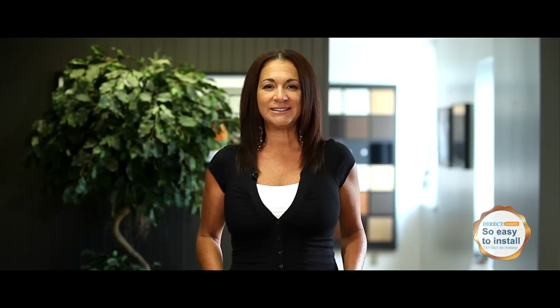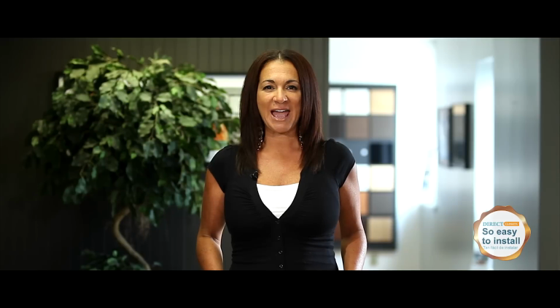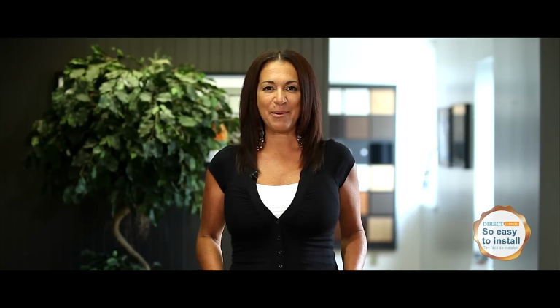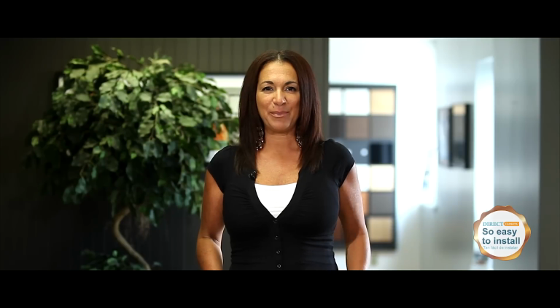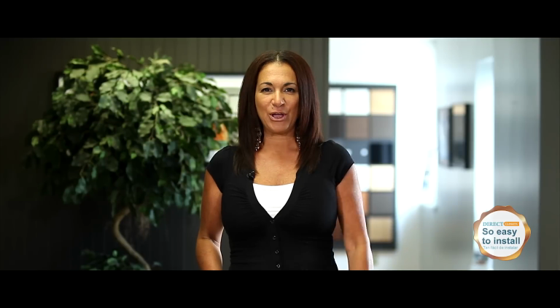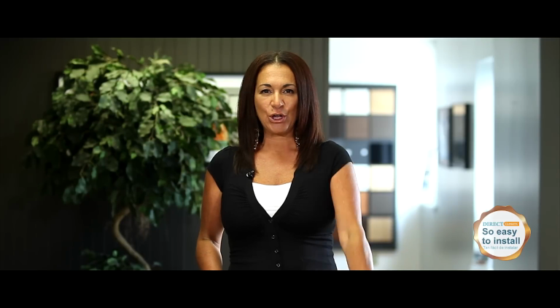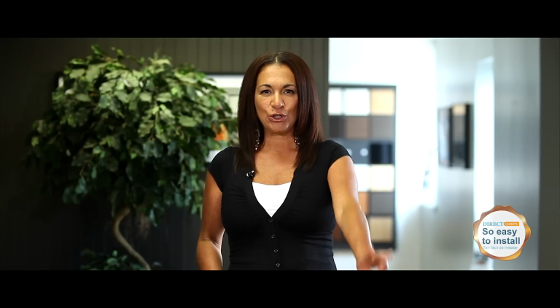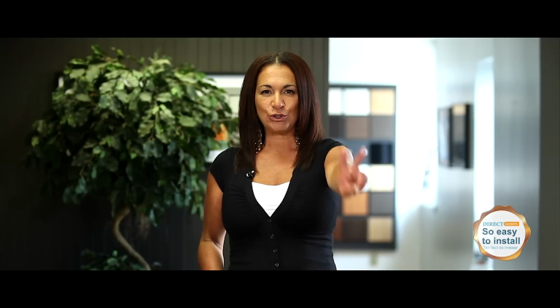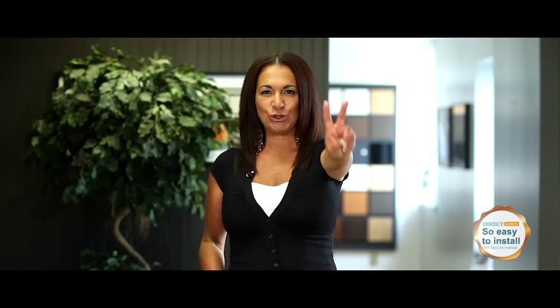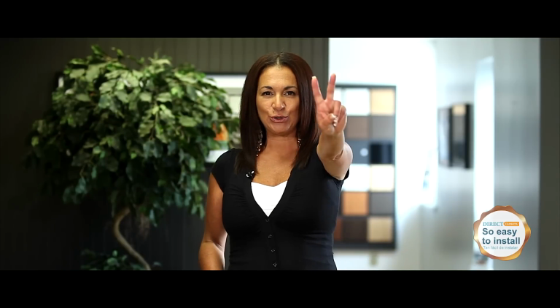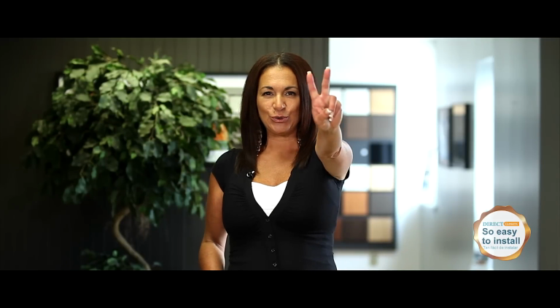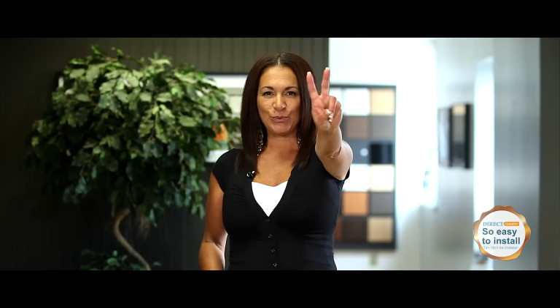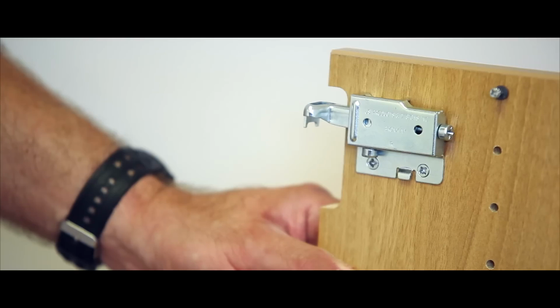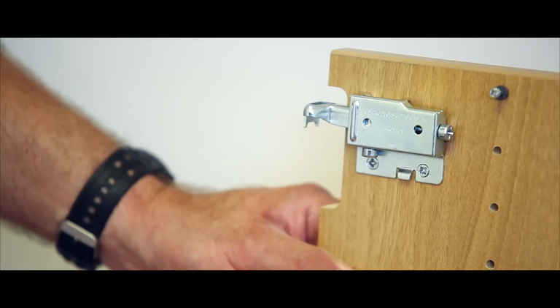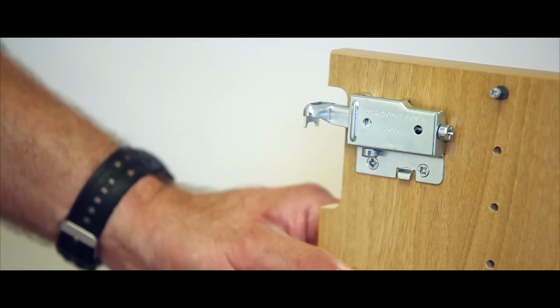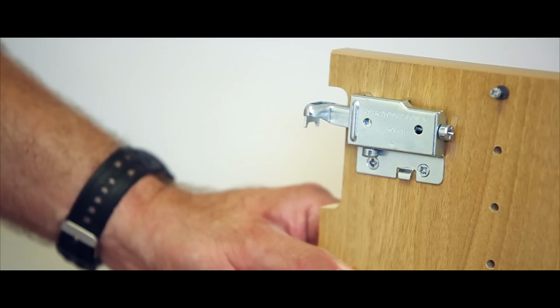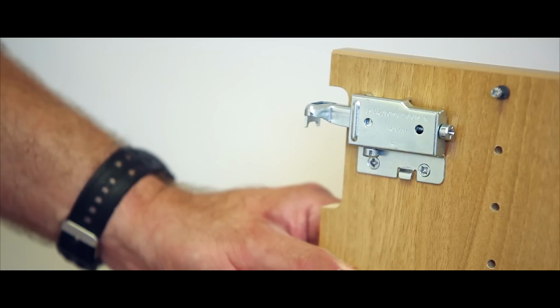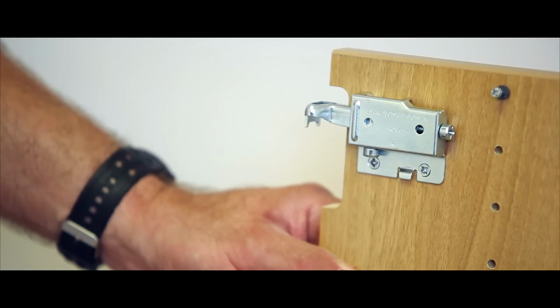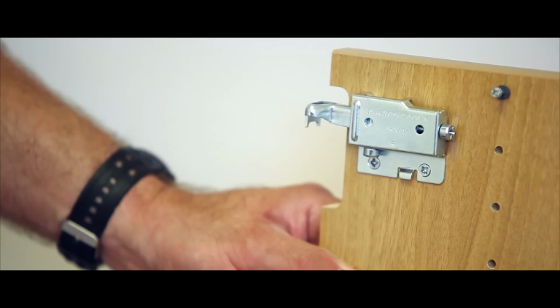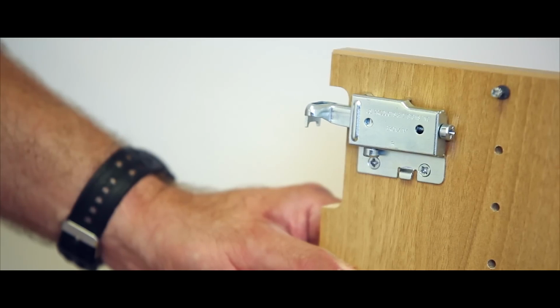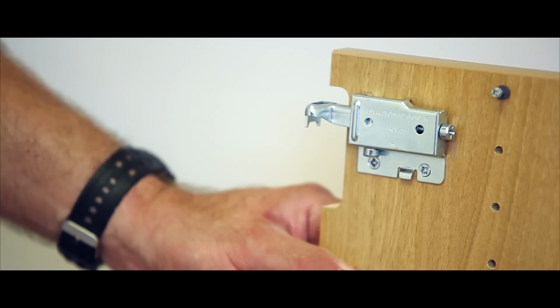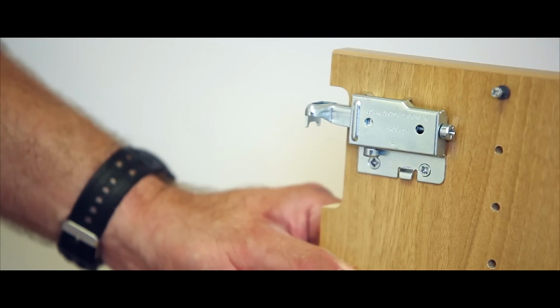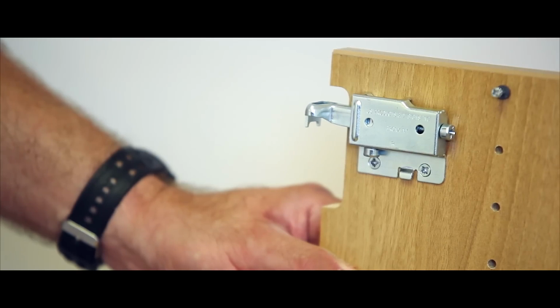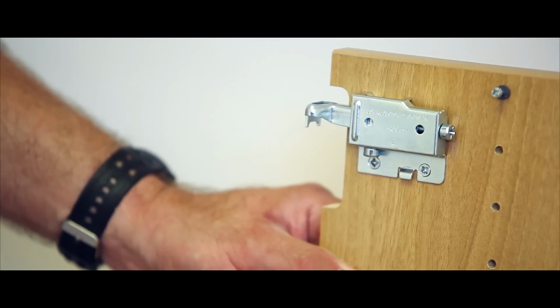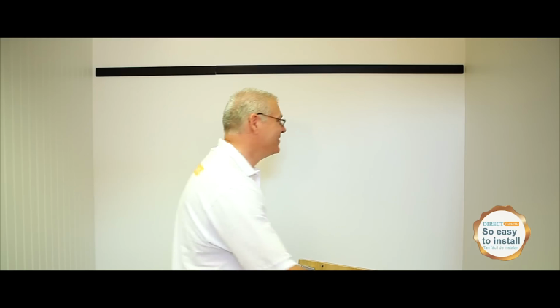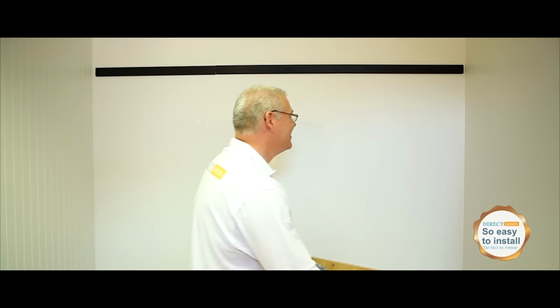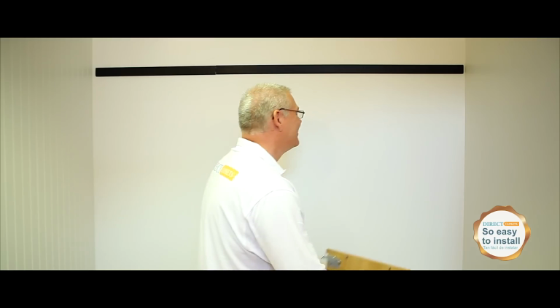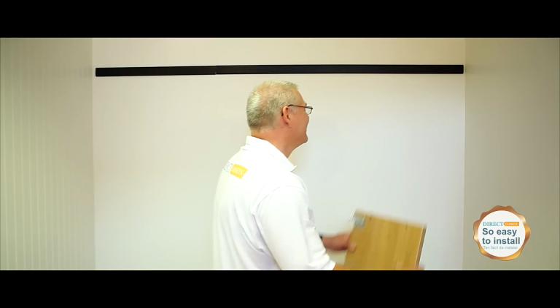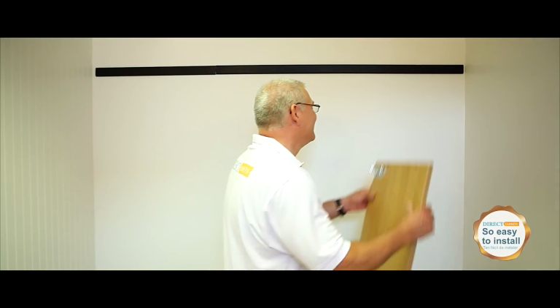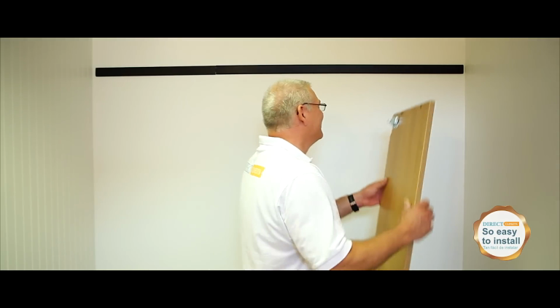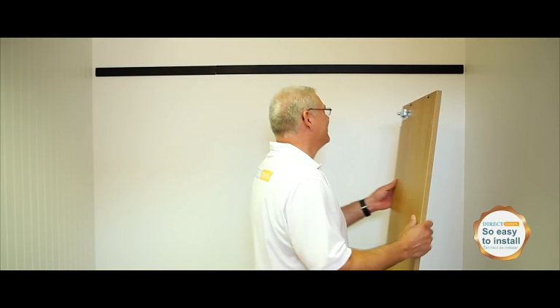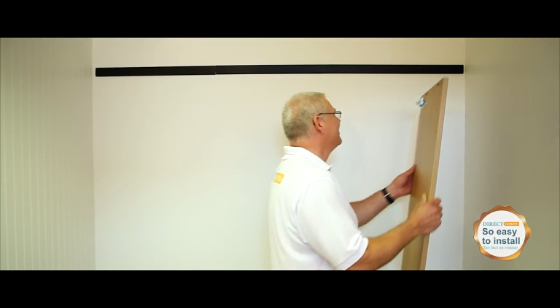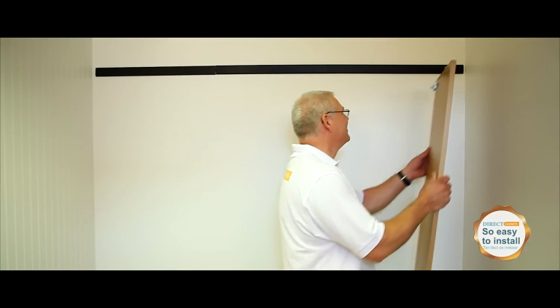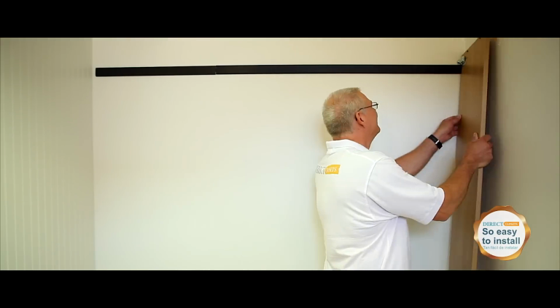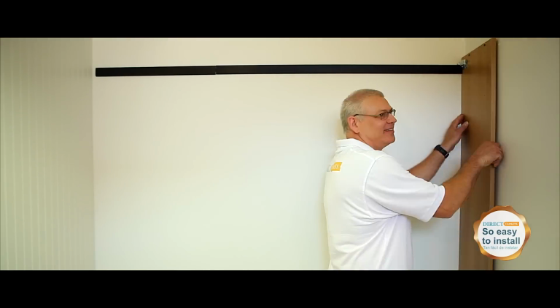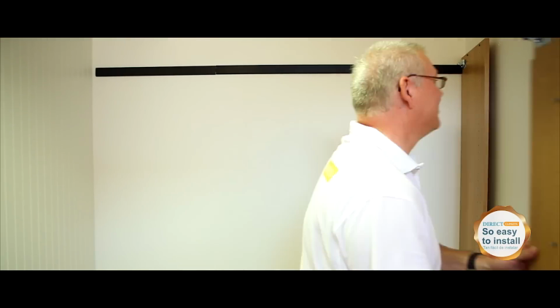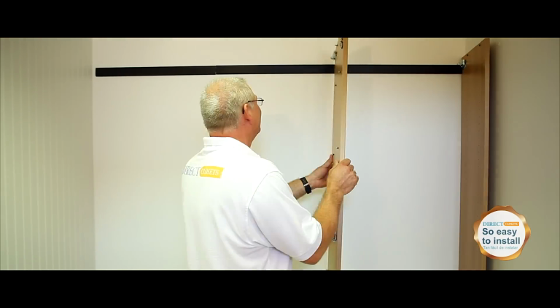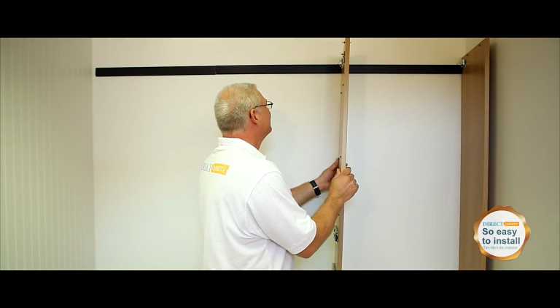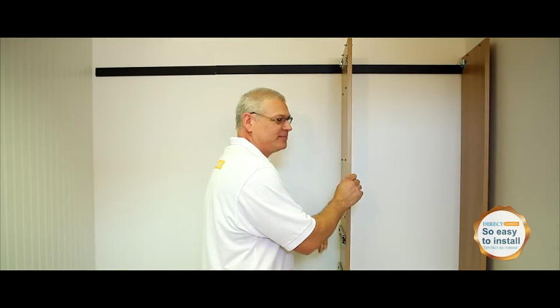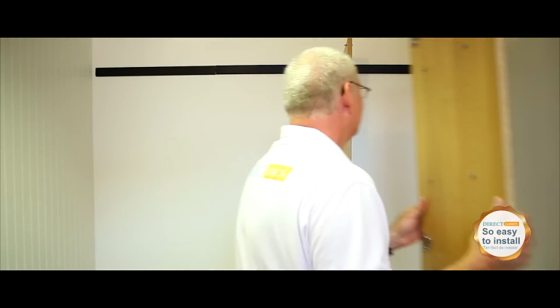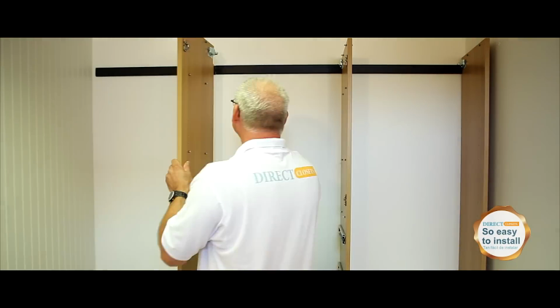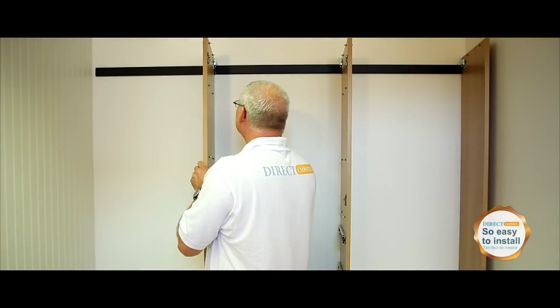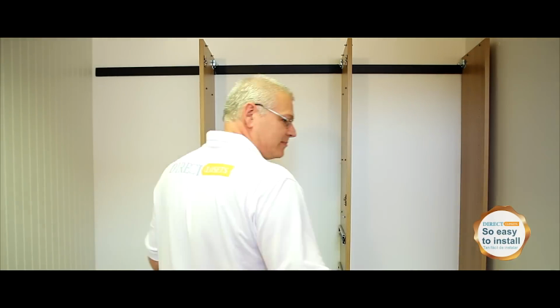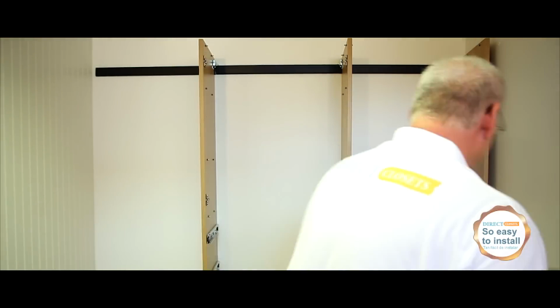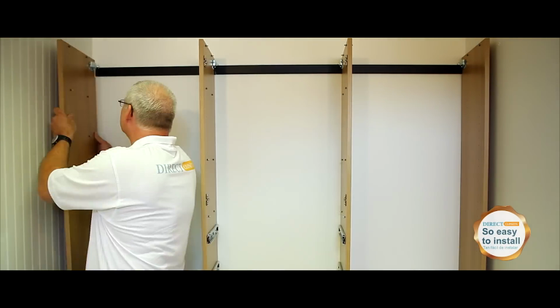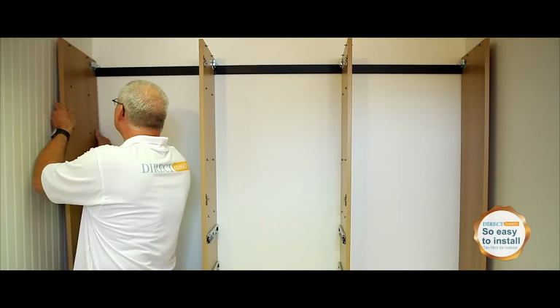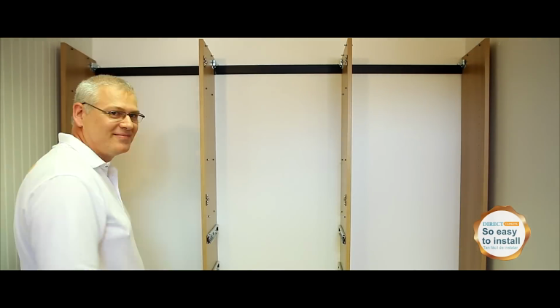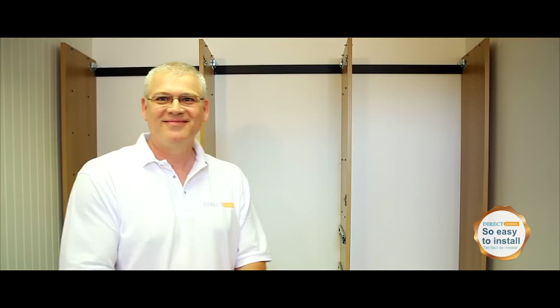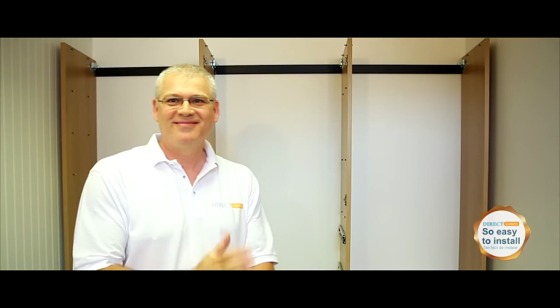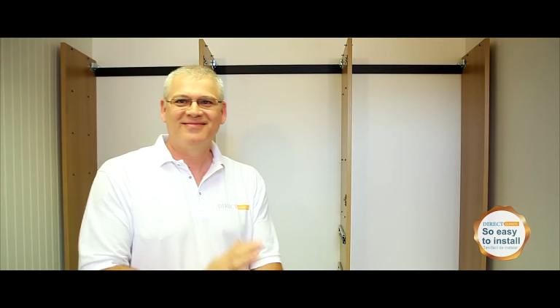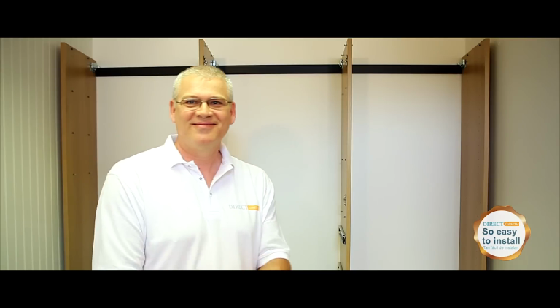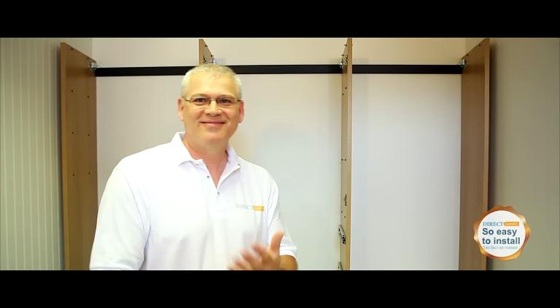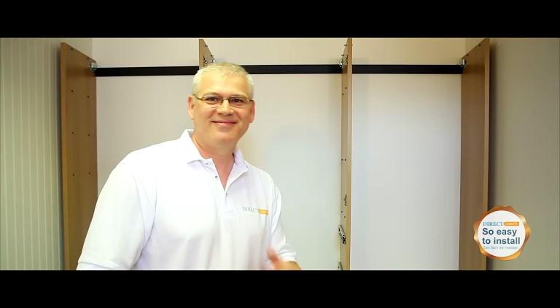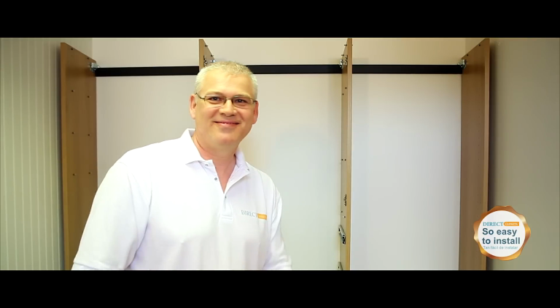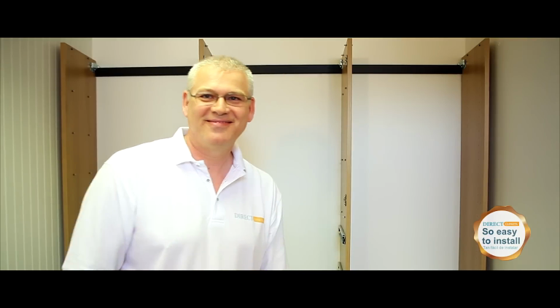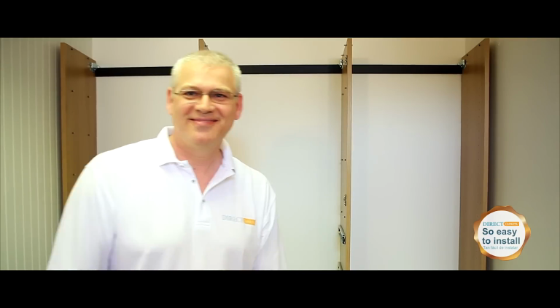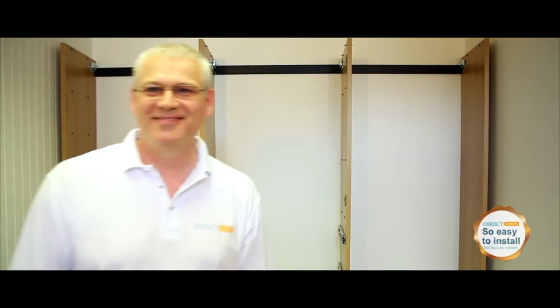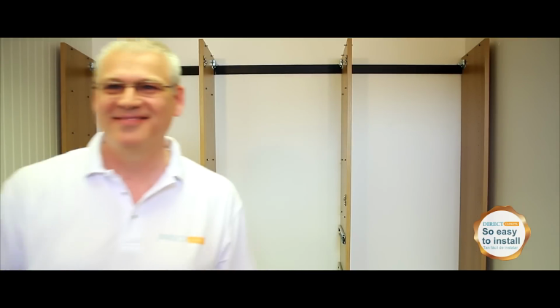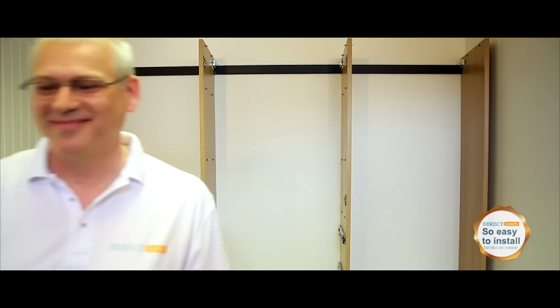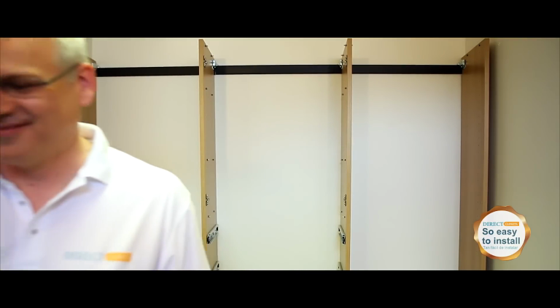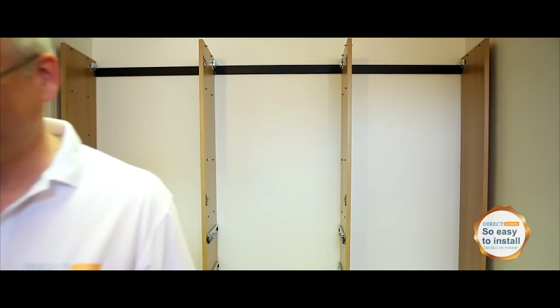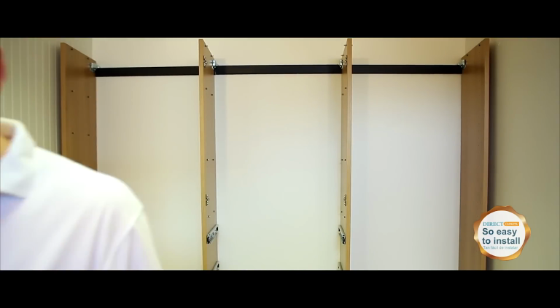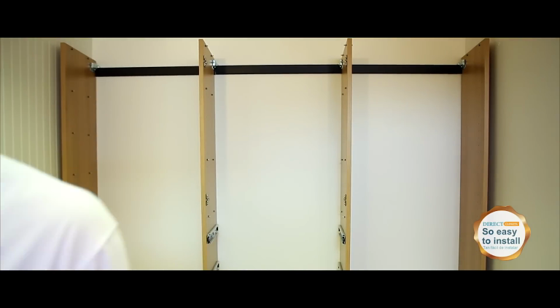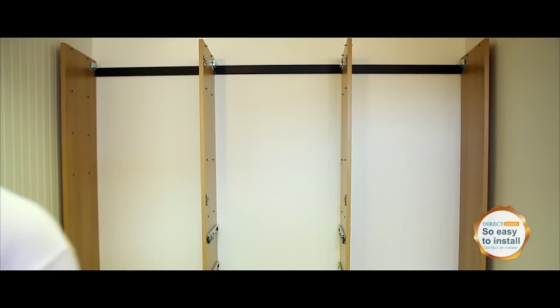Step 2: hang the partitions. After screwing on the hanging bracket, we take the section and just simply hang them on the rail.